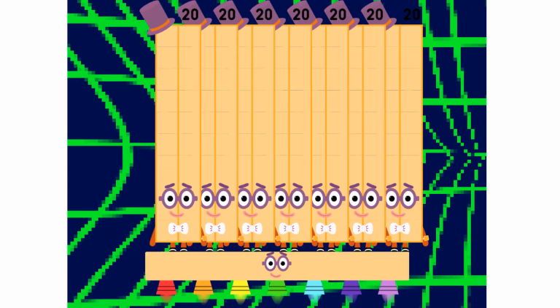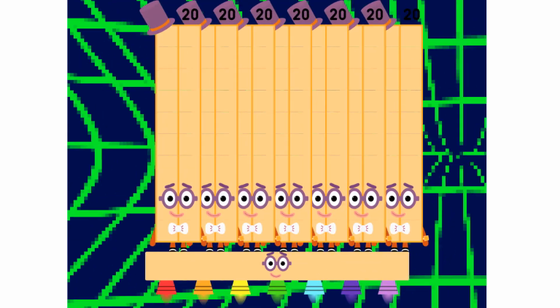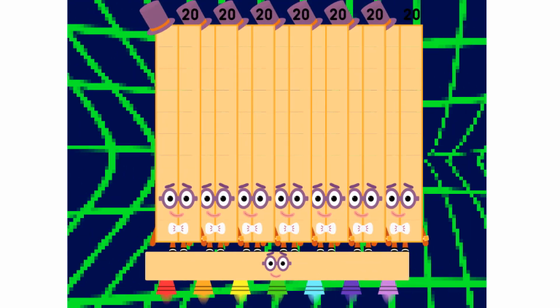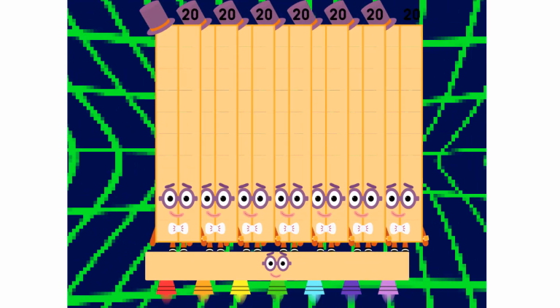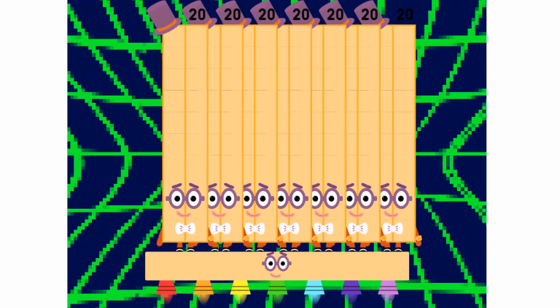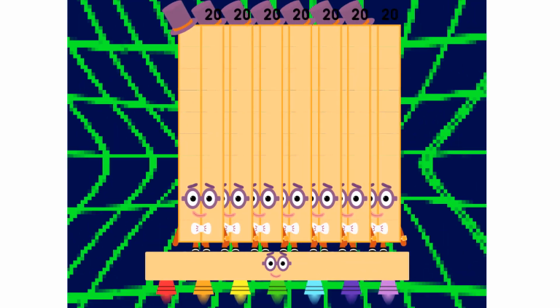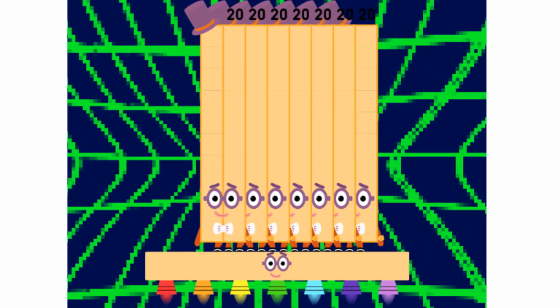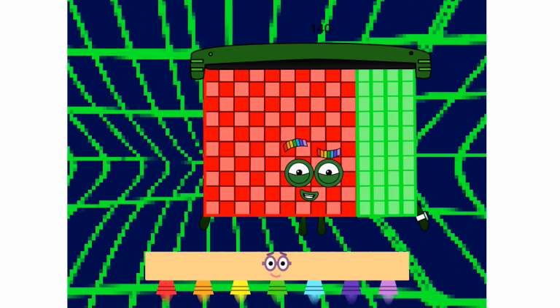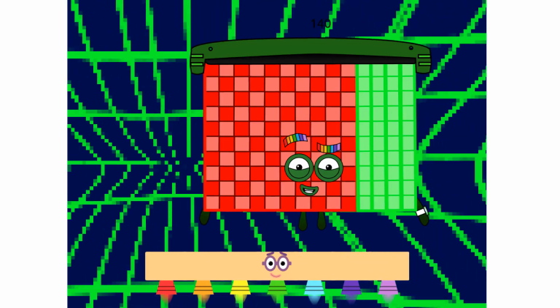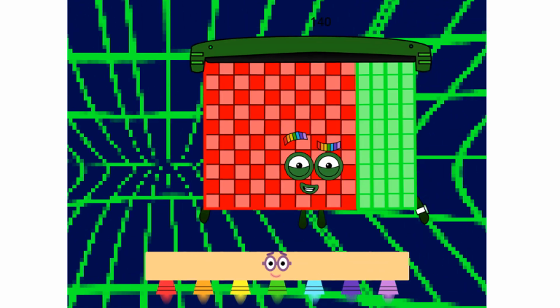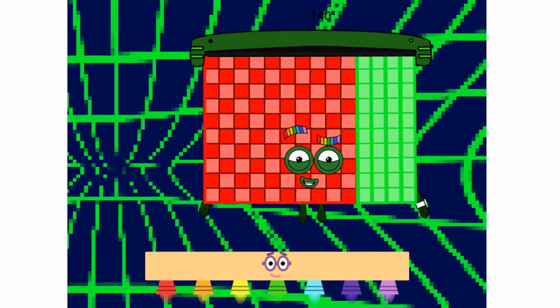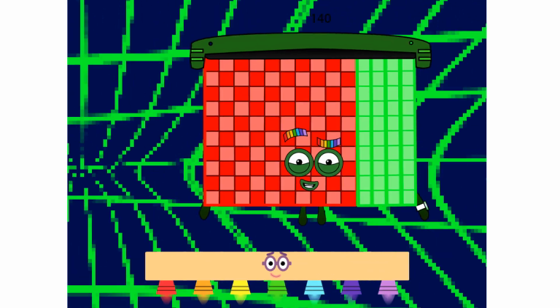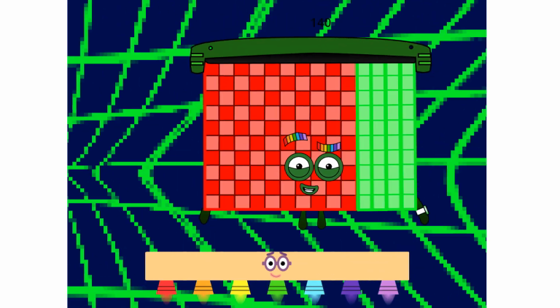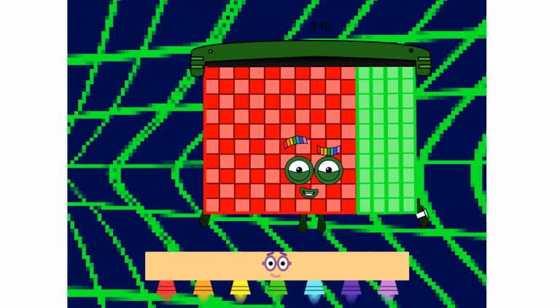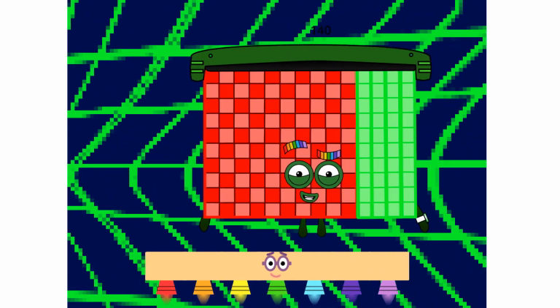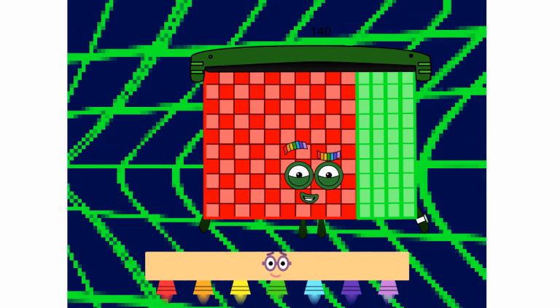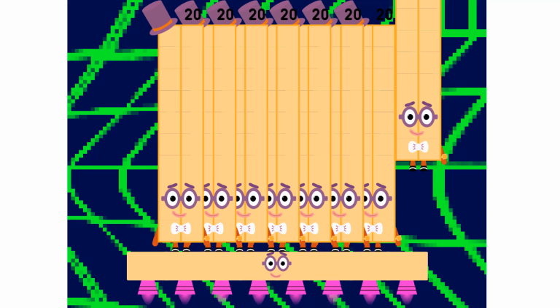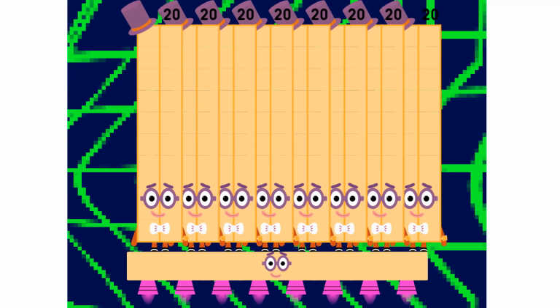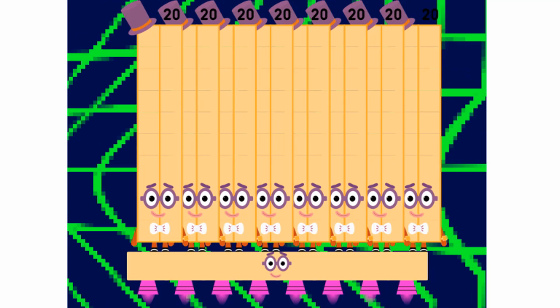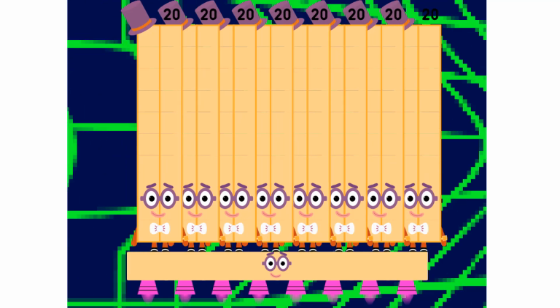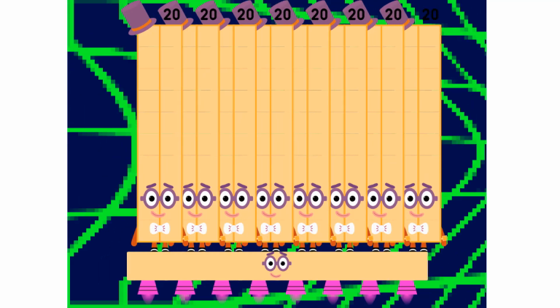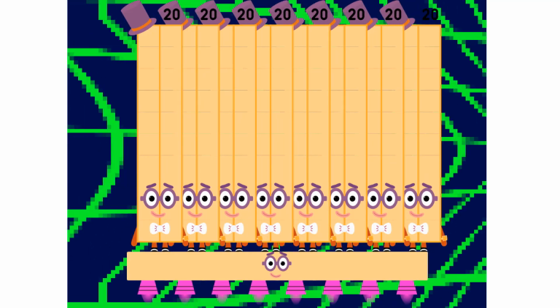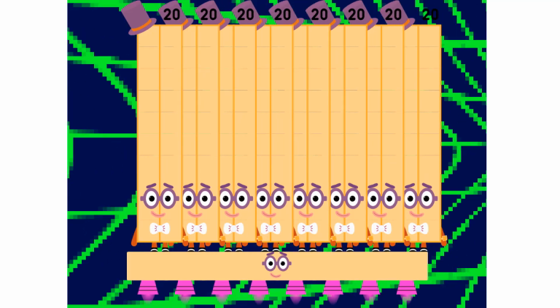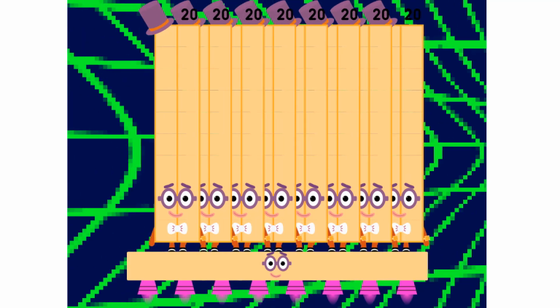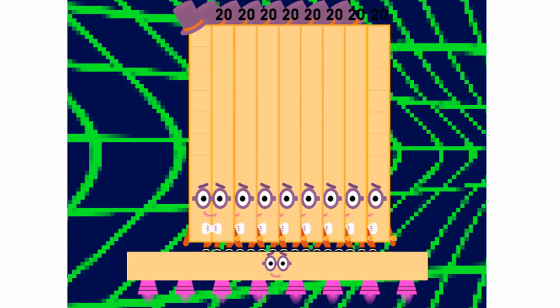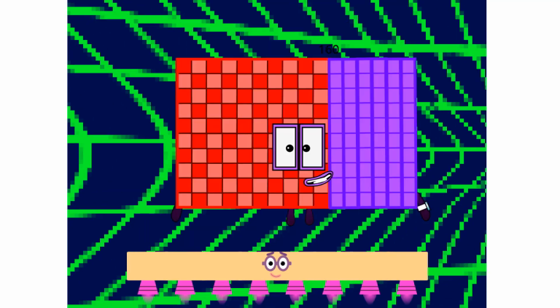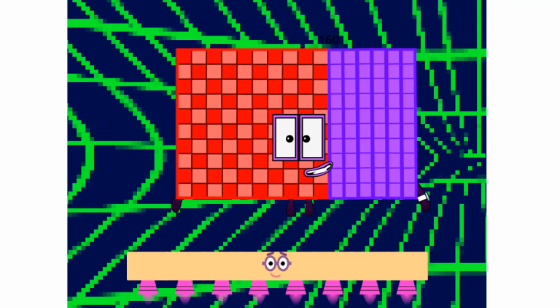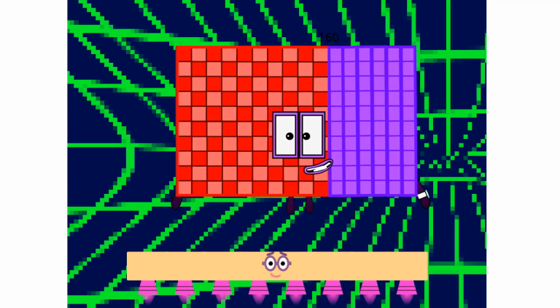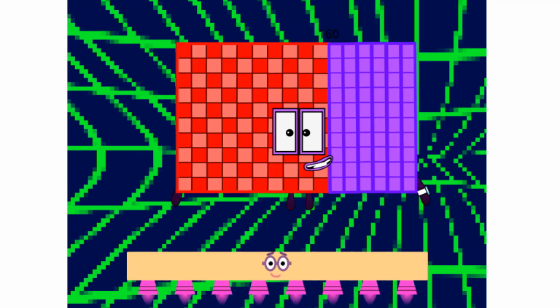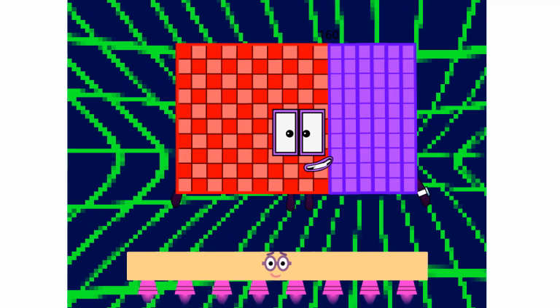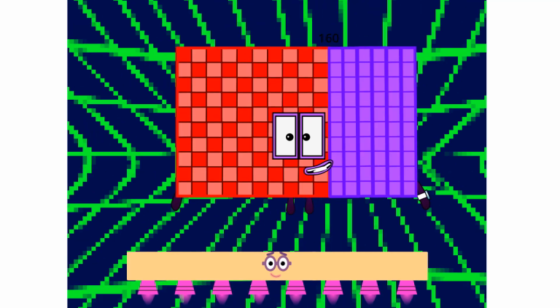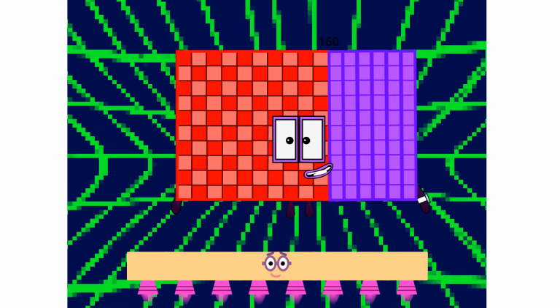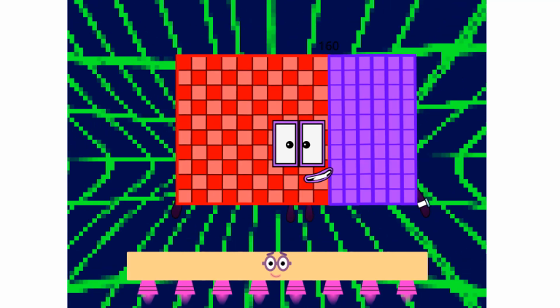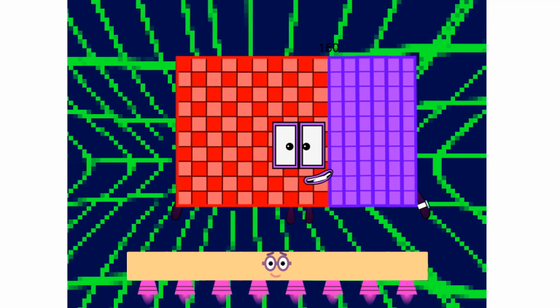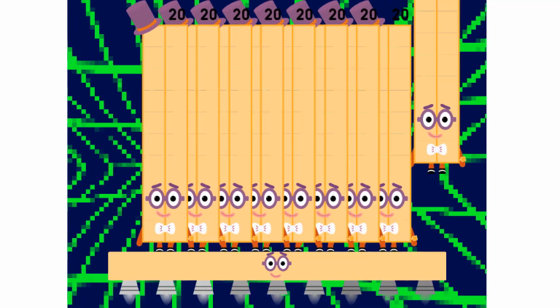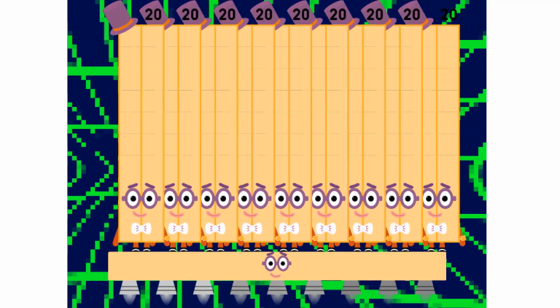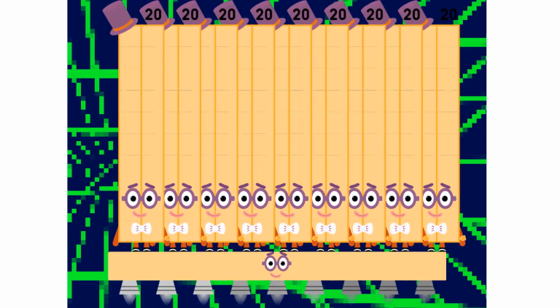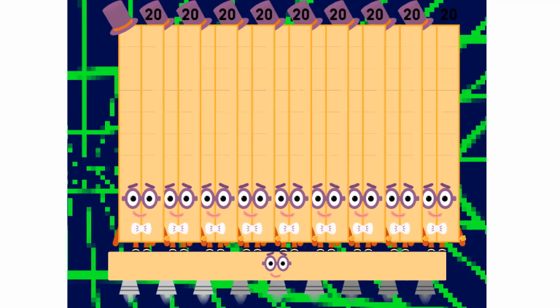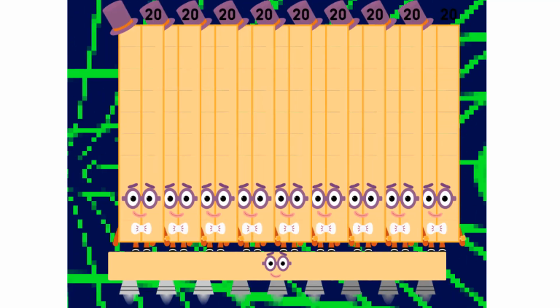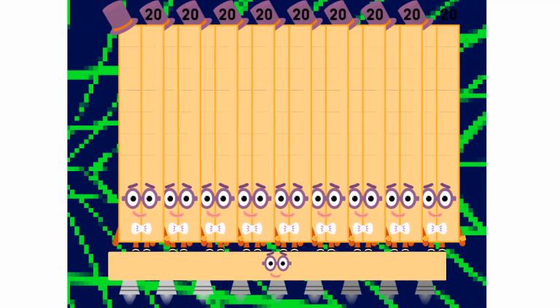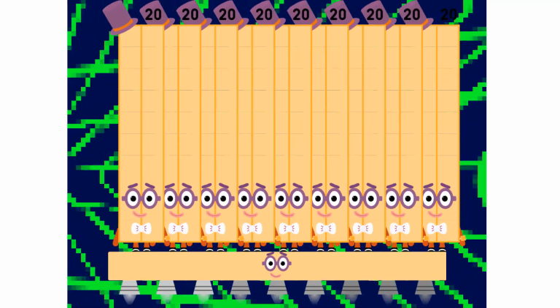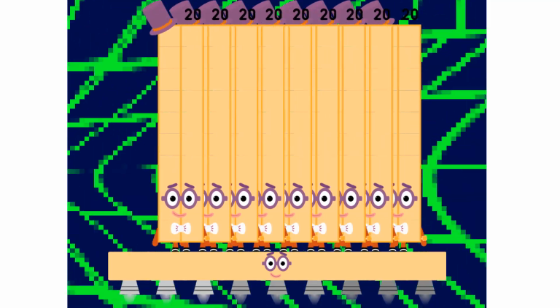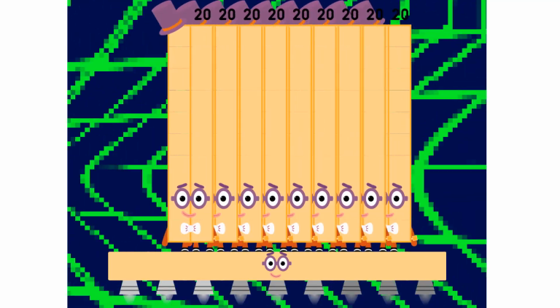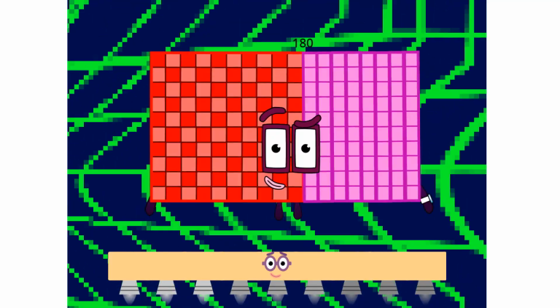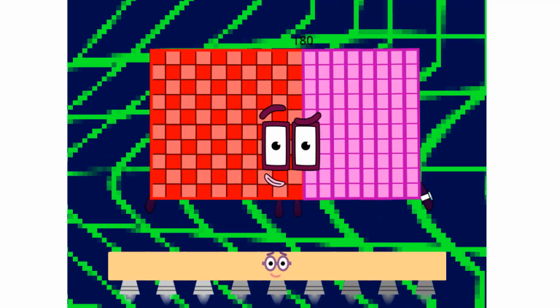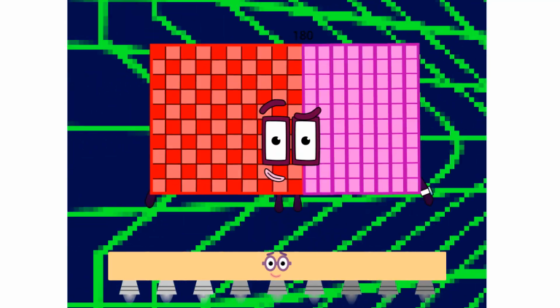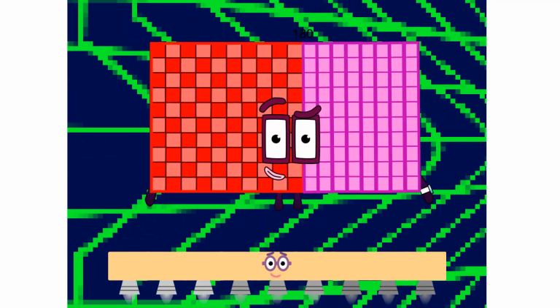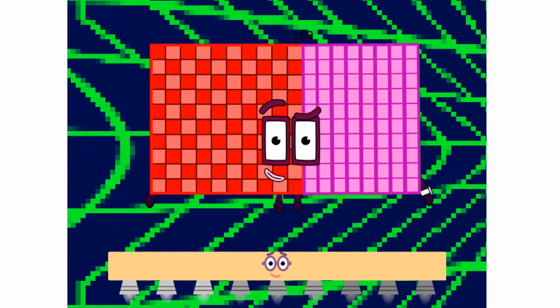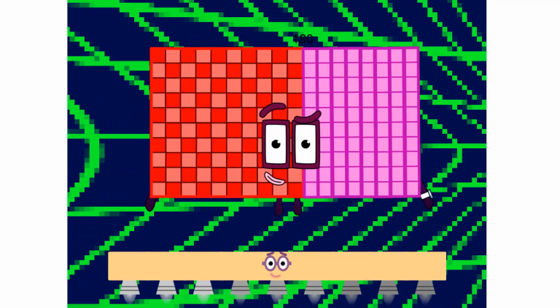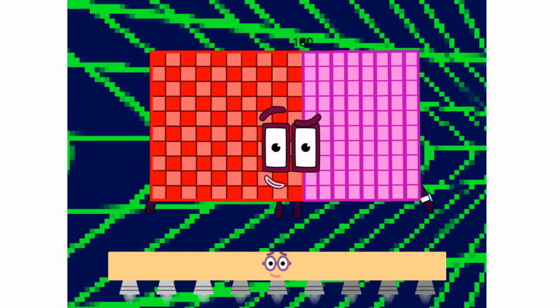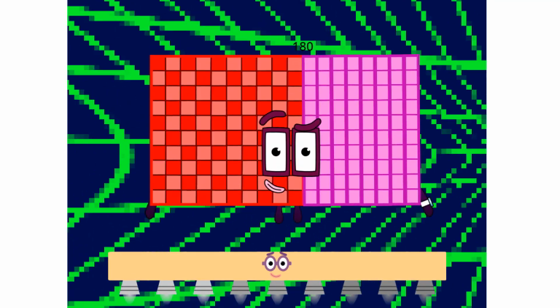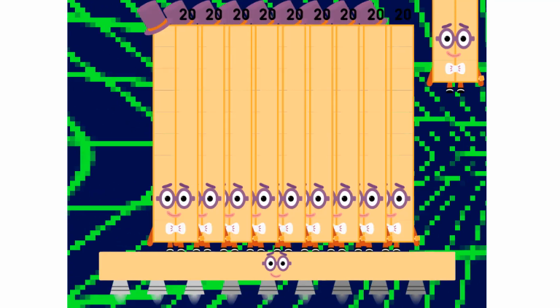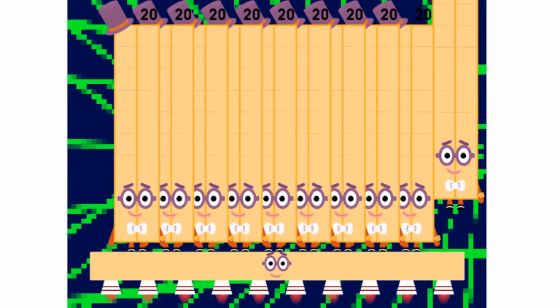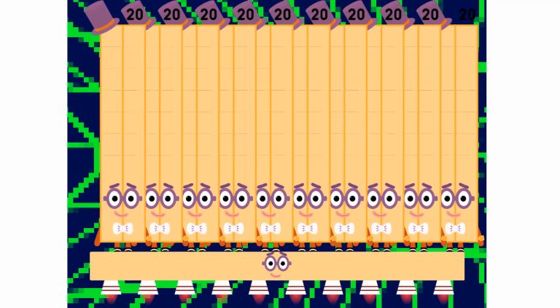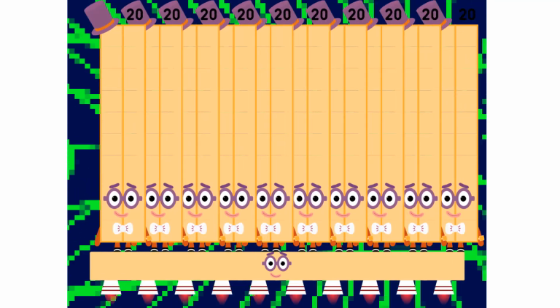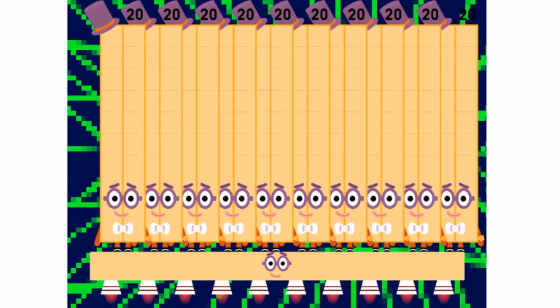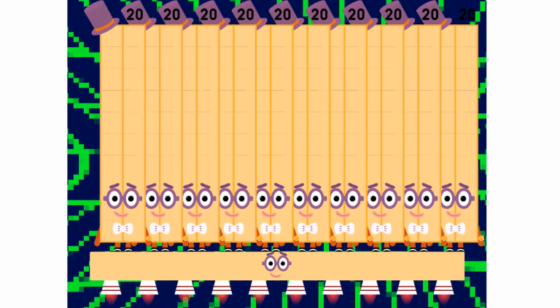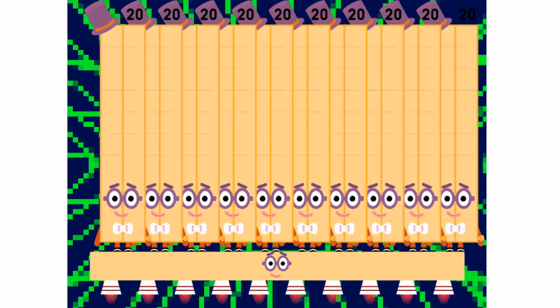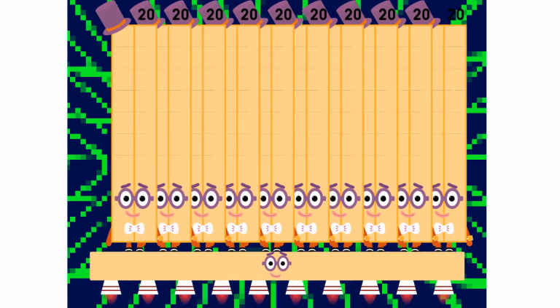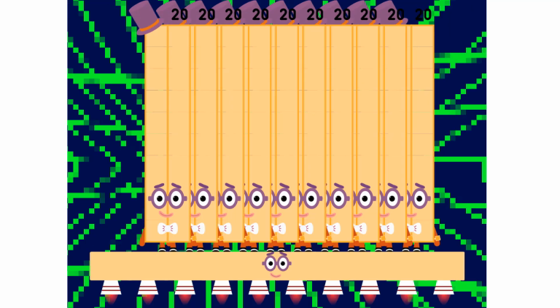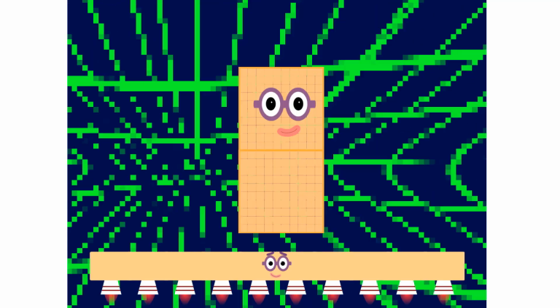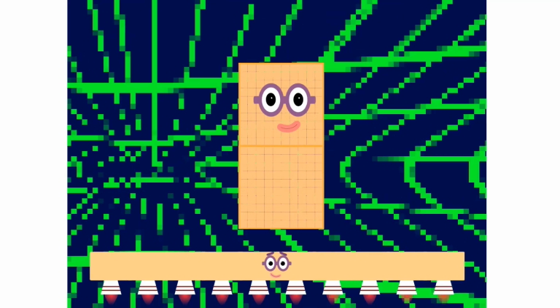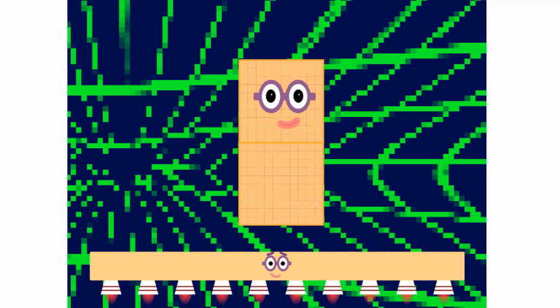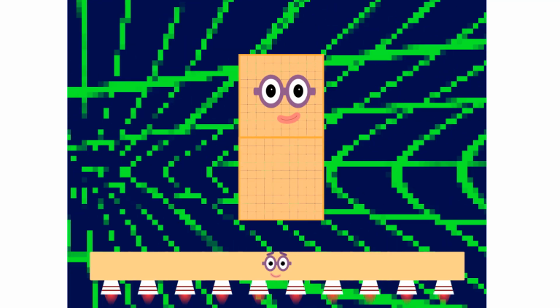Five 20s are 100. Six 20s are 120. Seven 20s are 140. Eight 20s are 160.